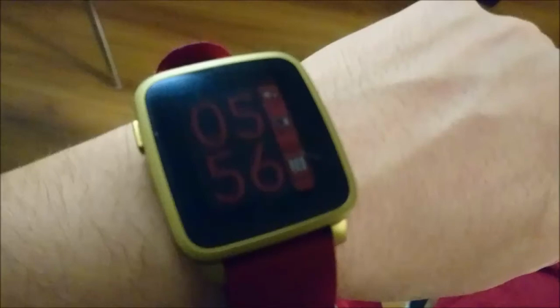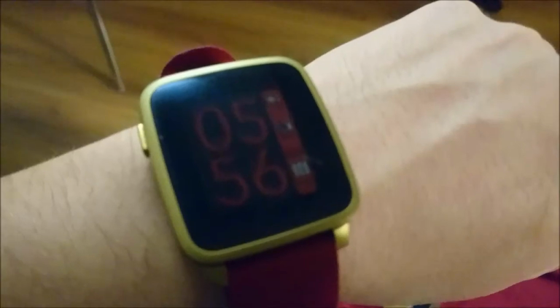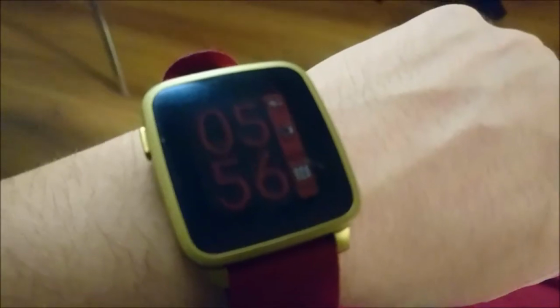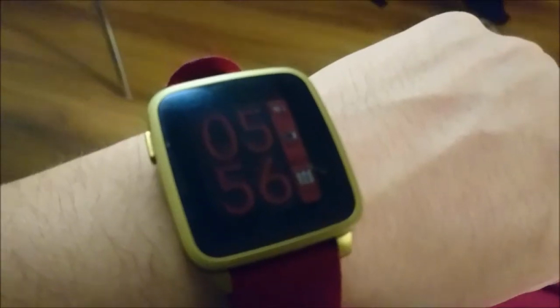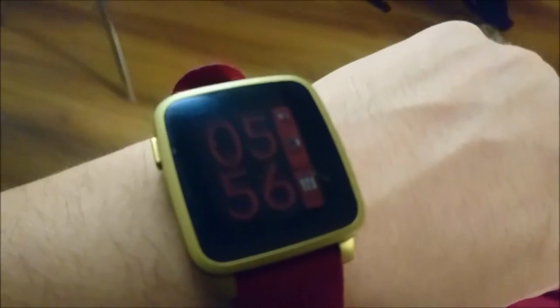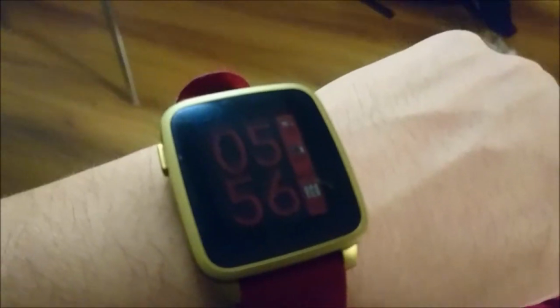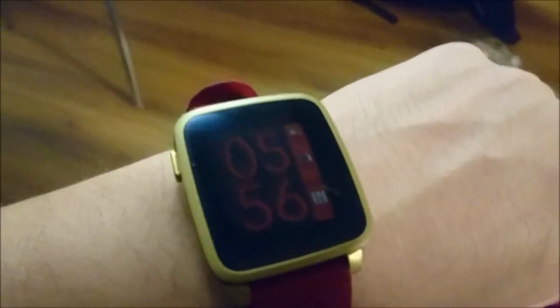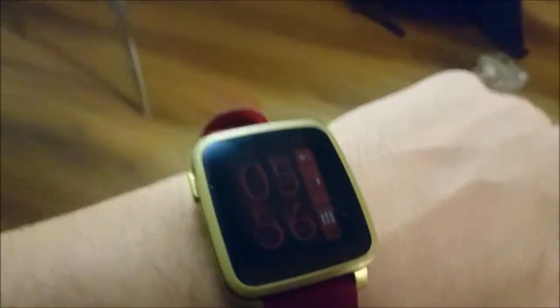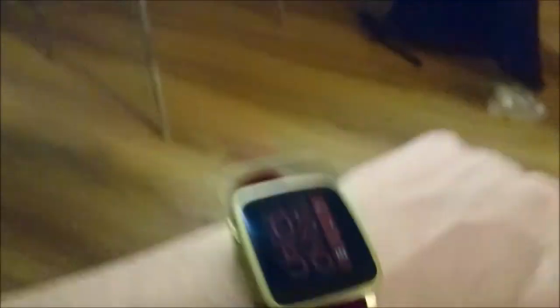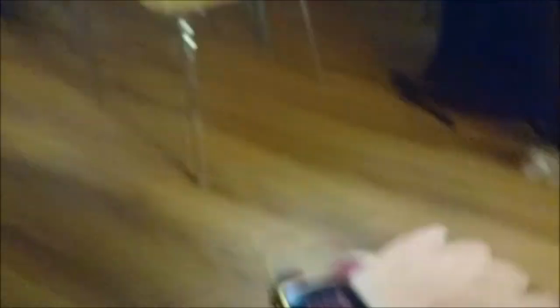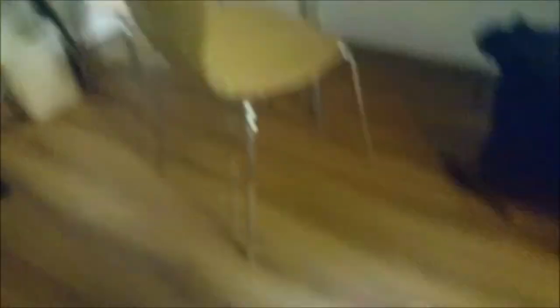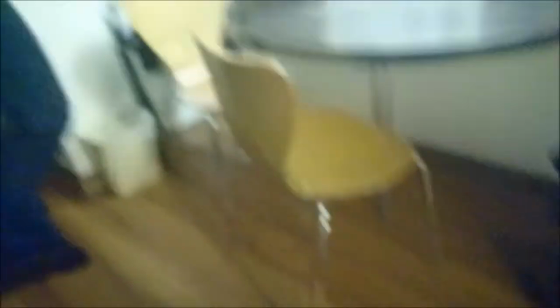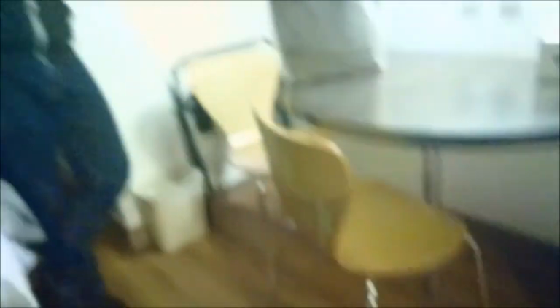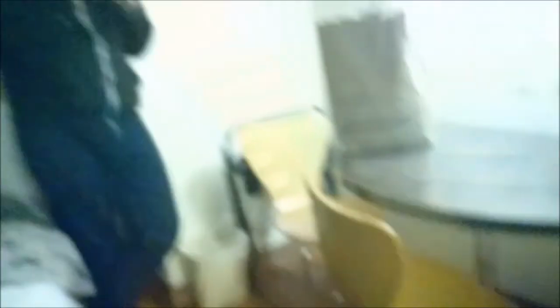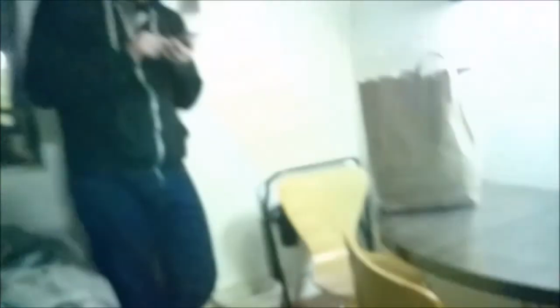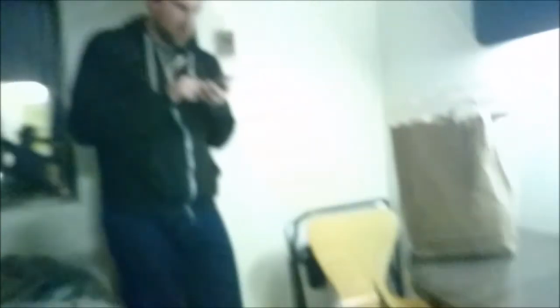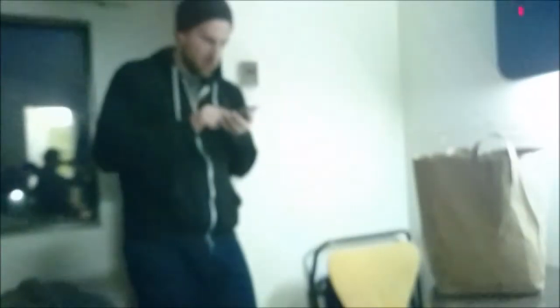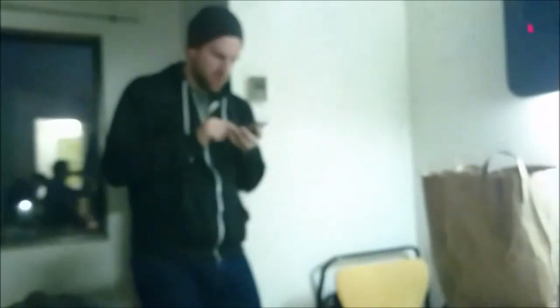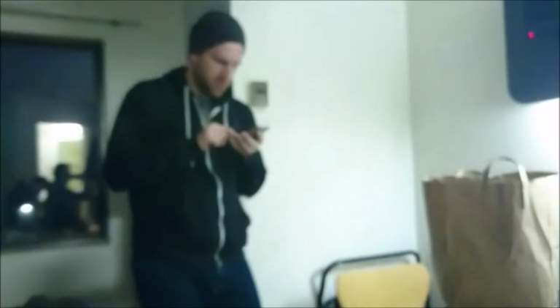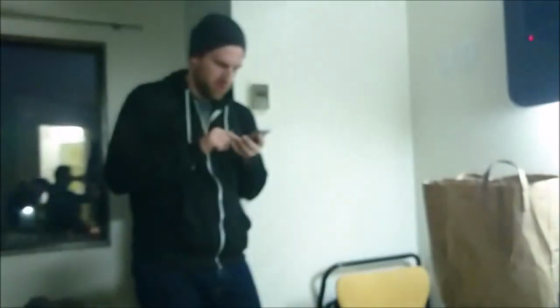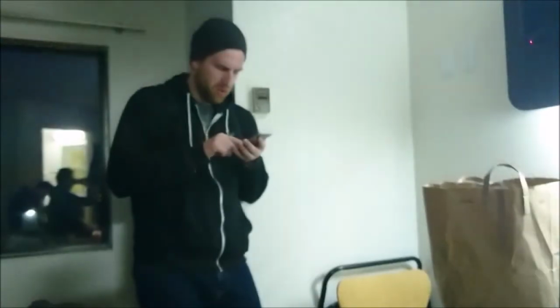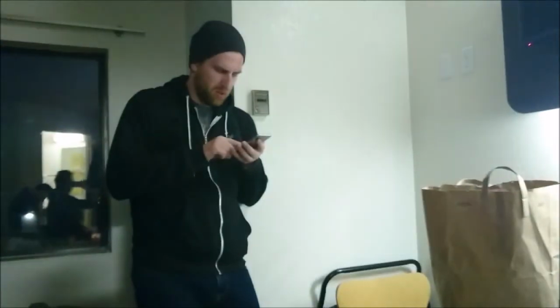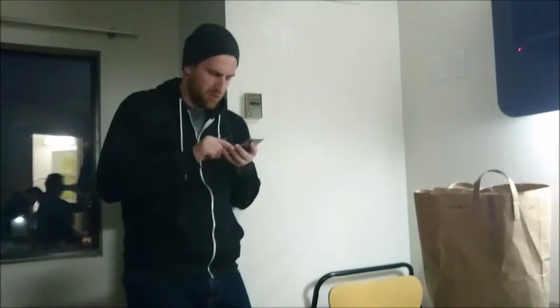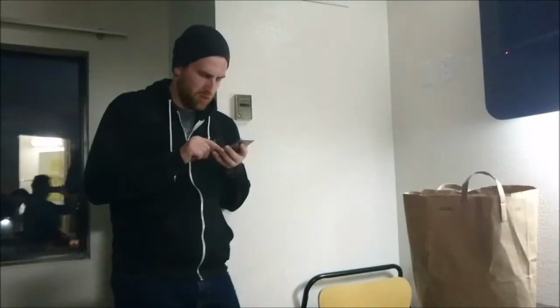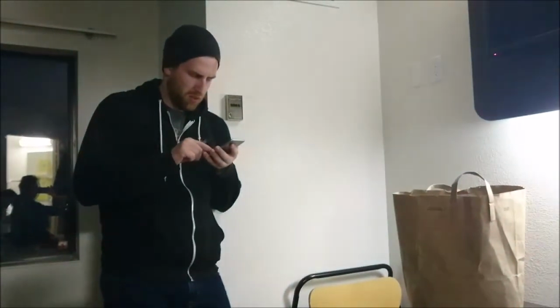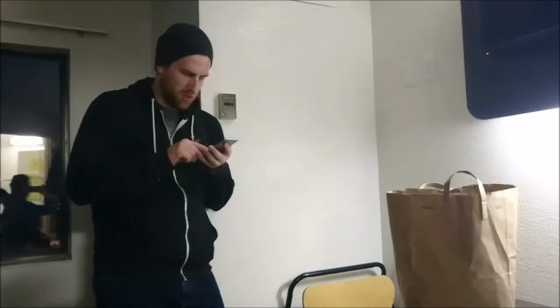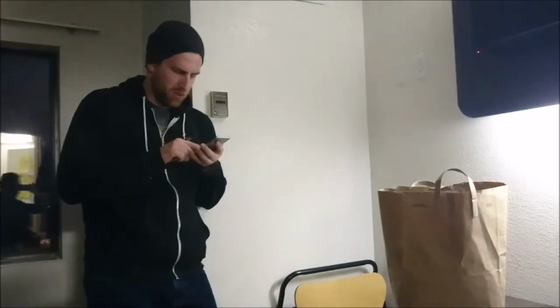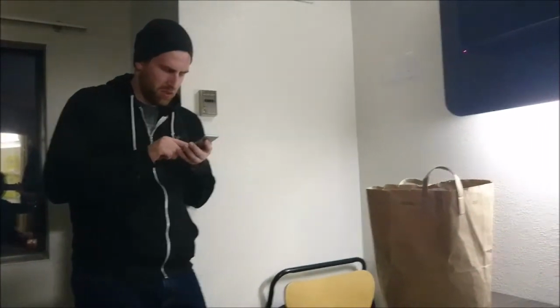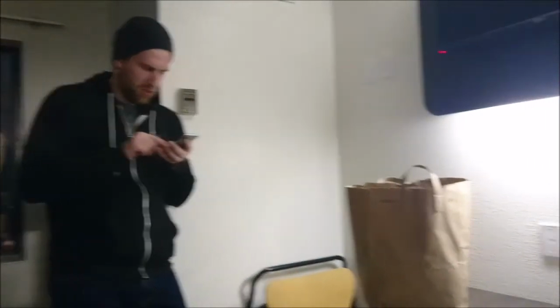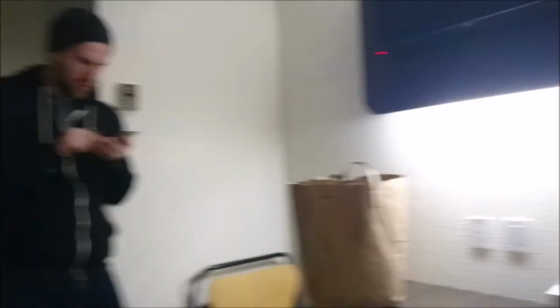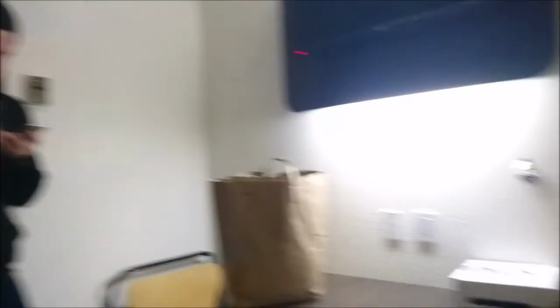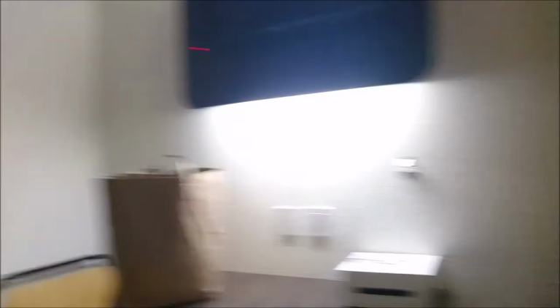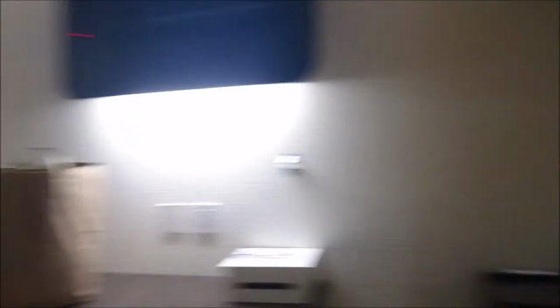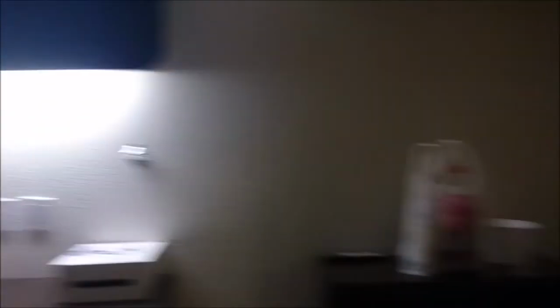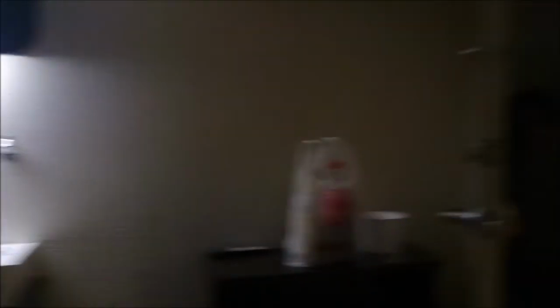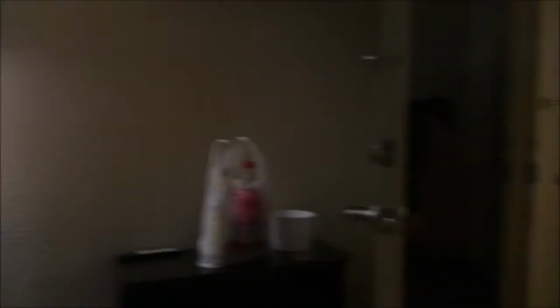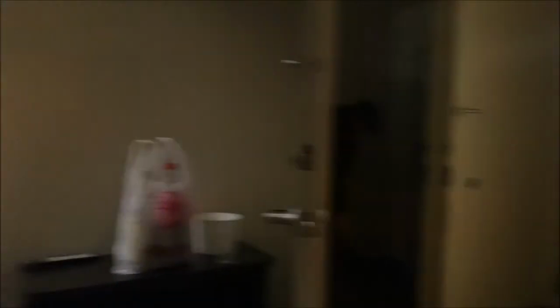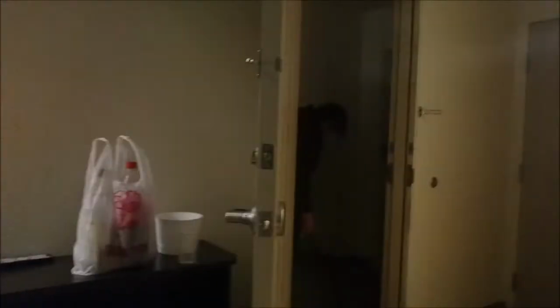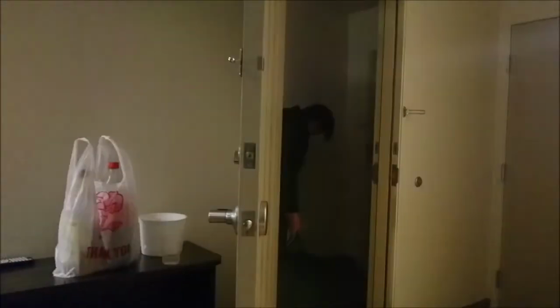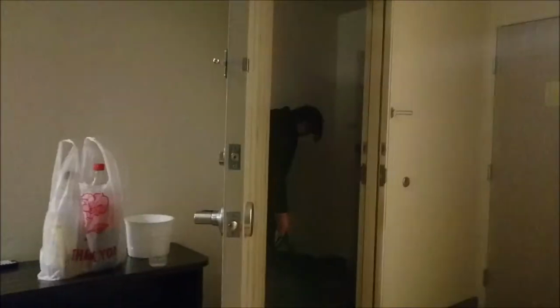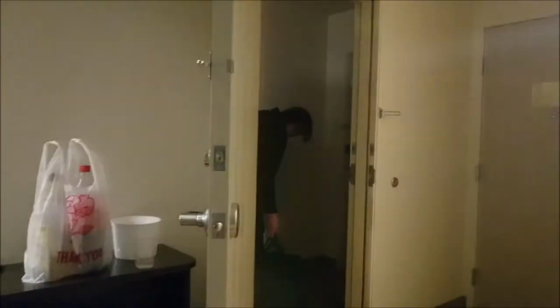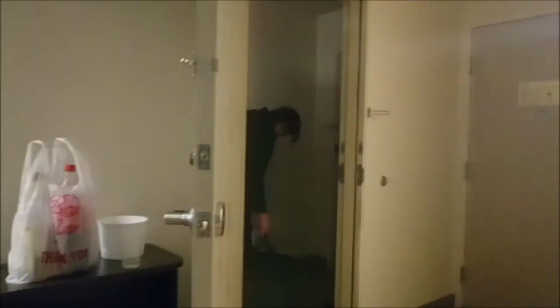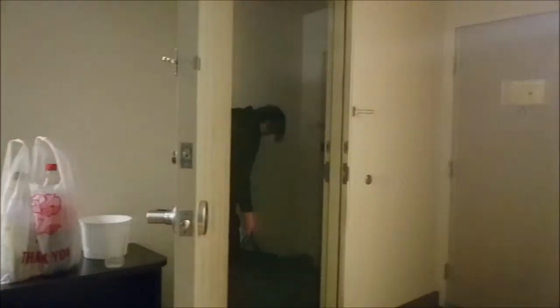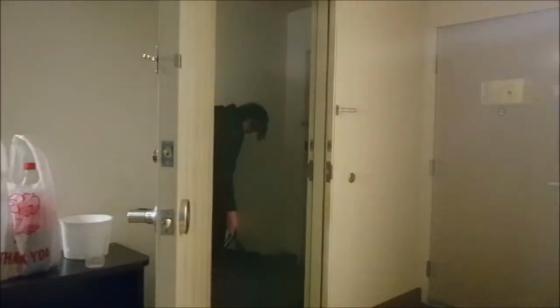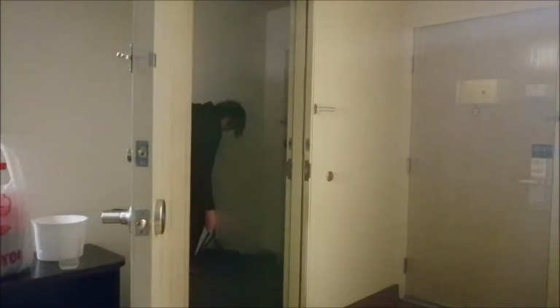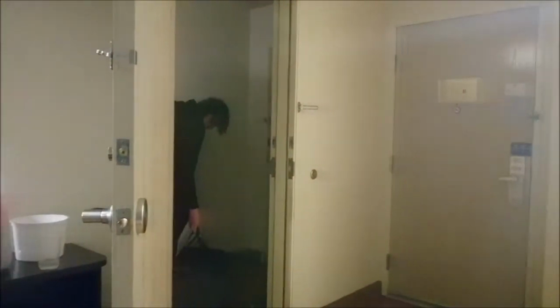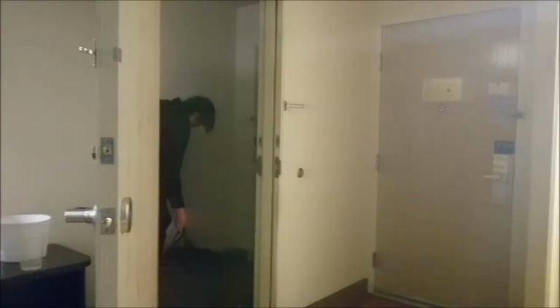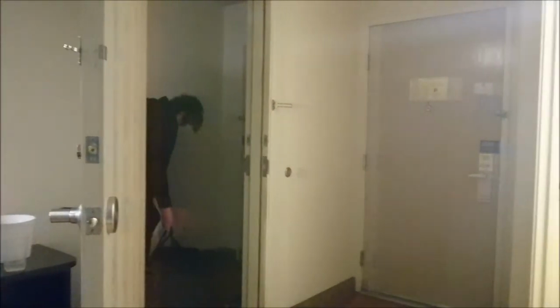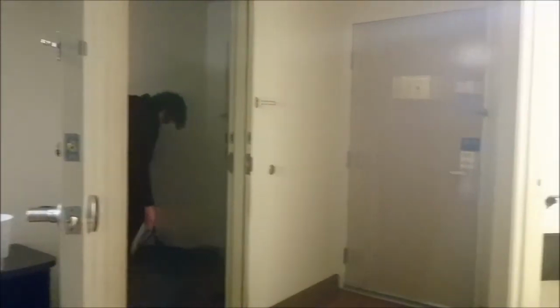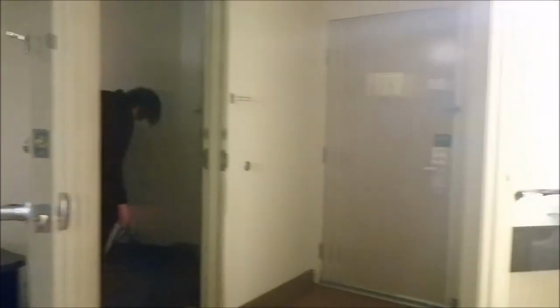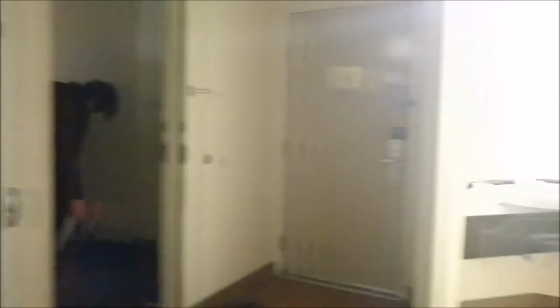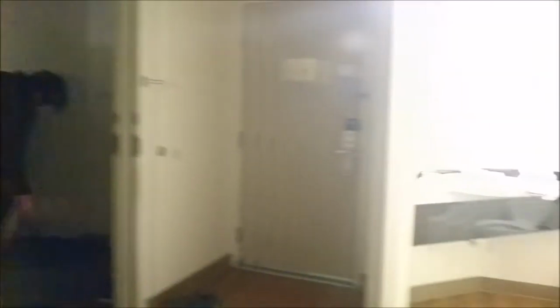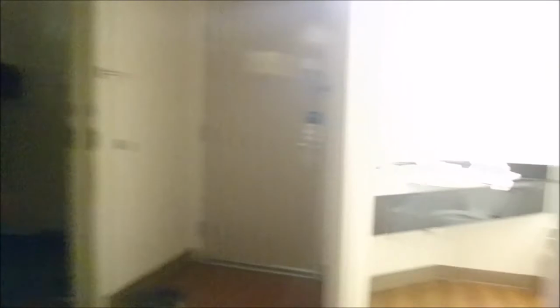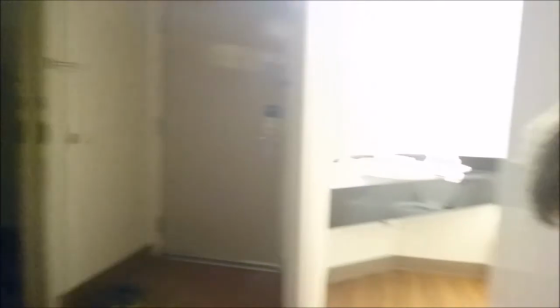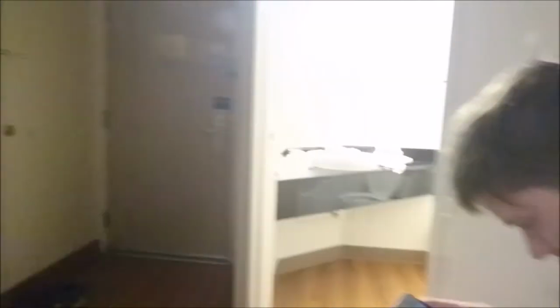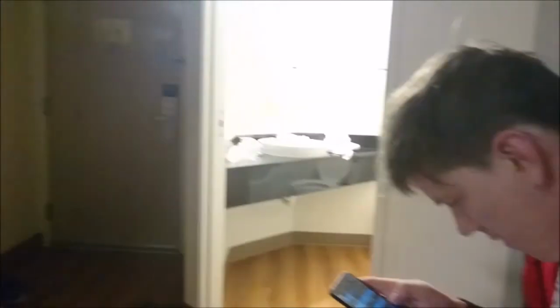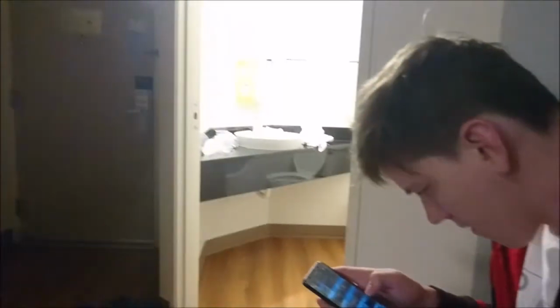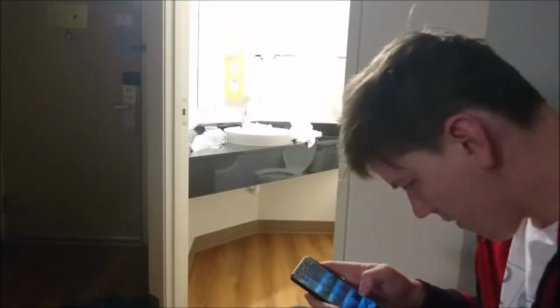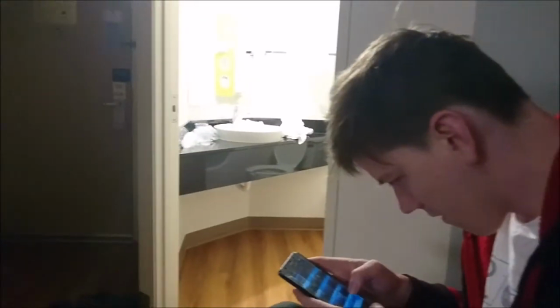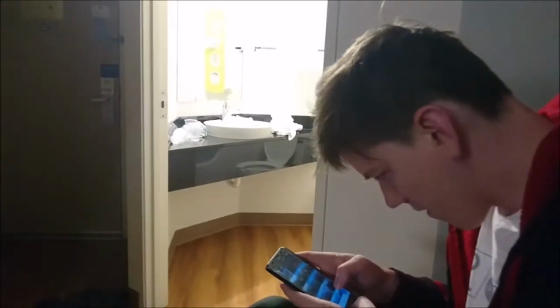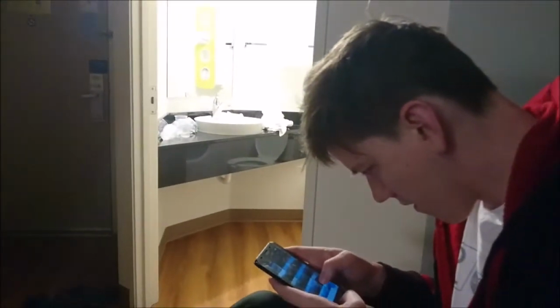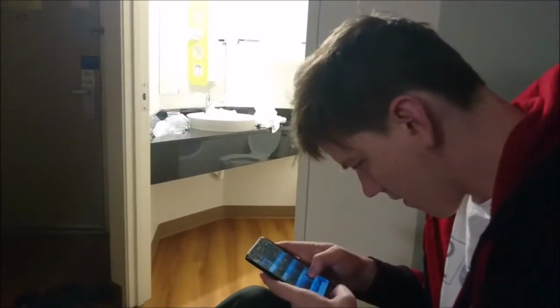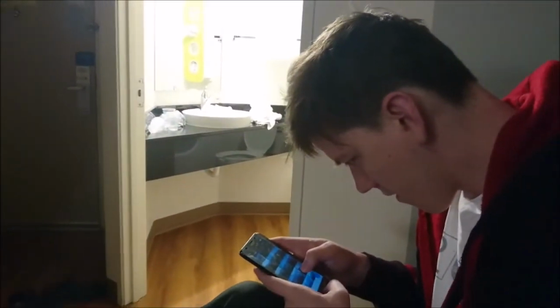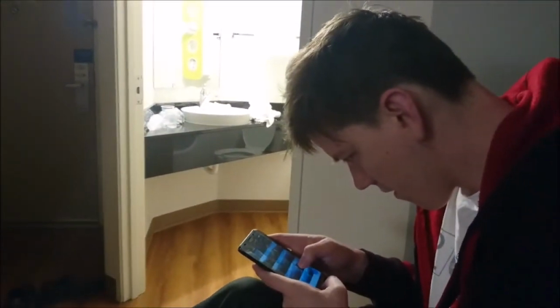All right, welcome back. I think this is day 56.